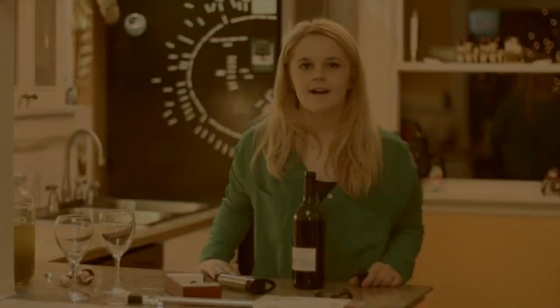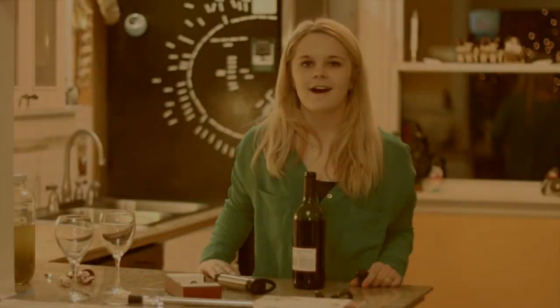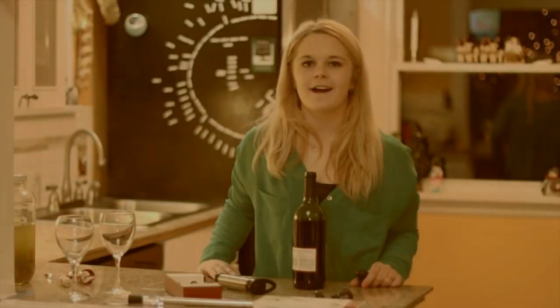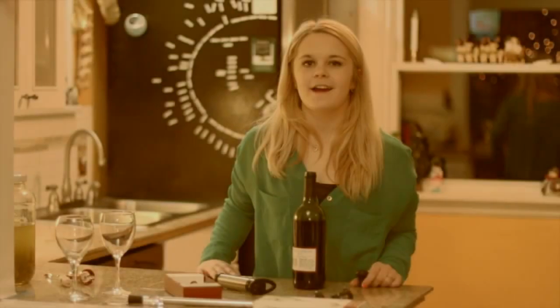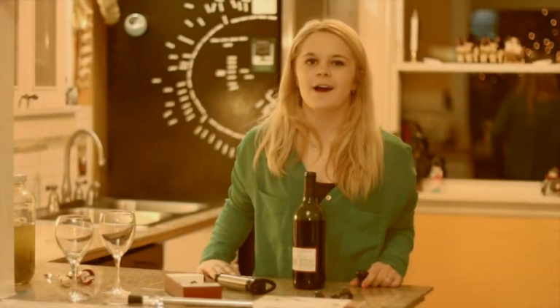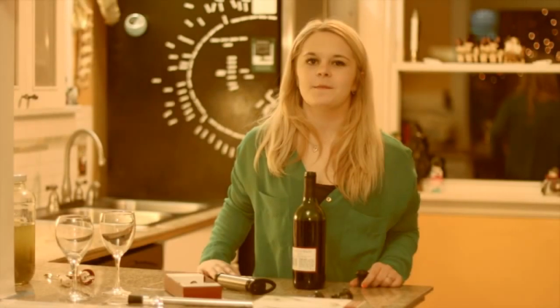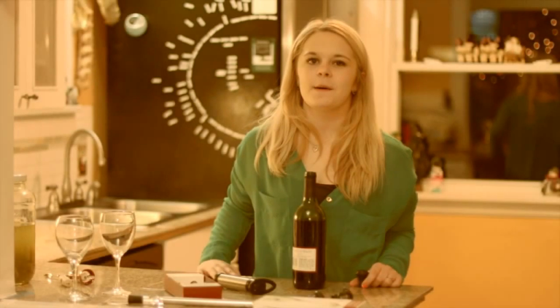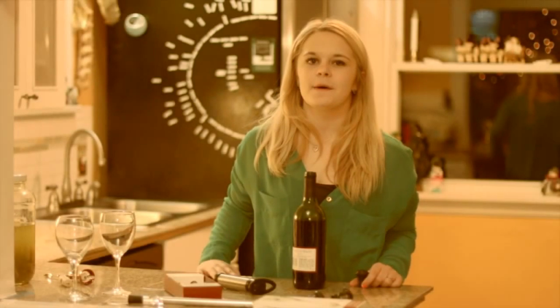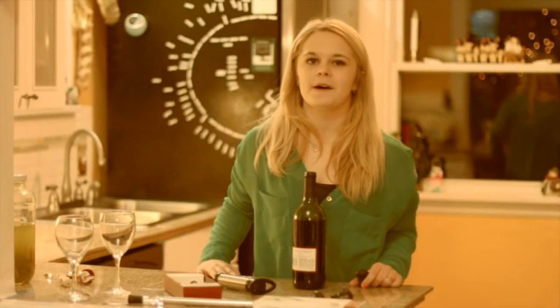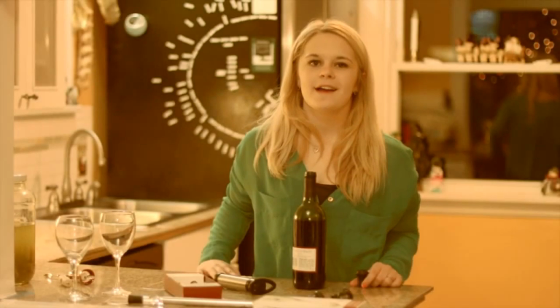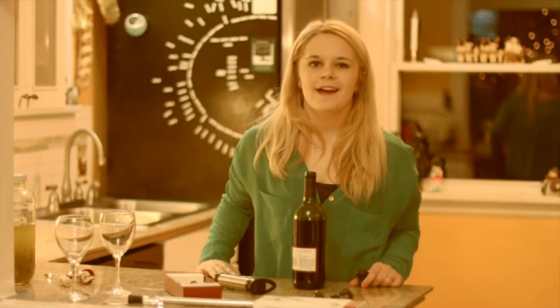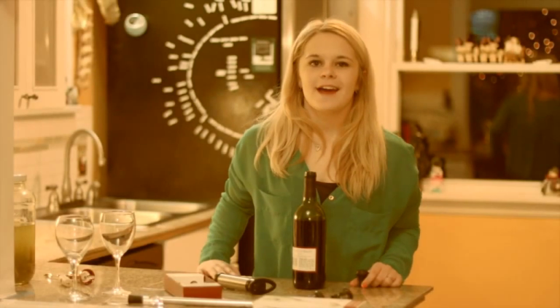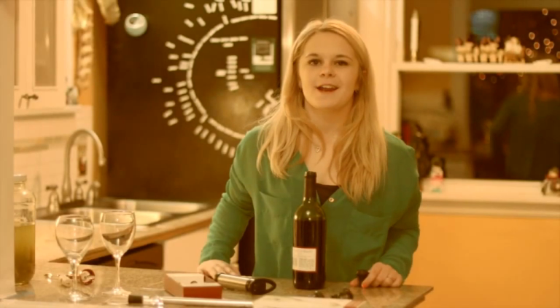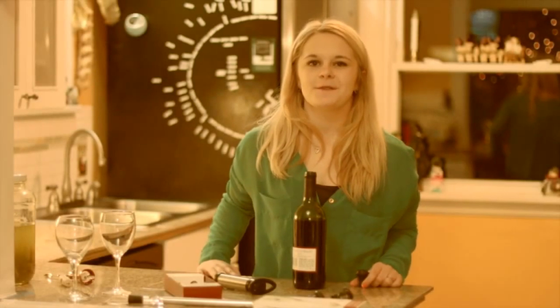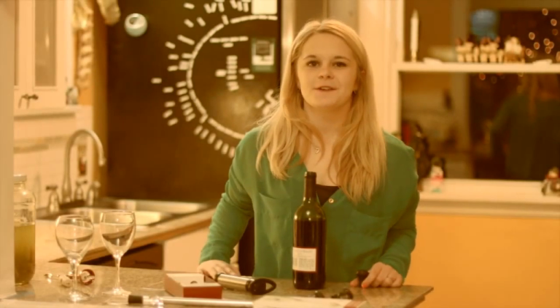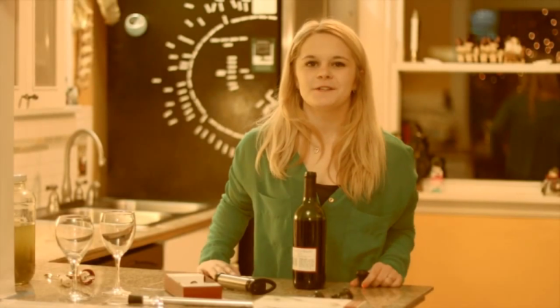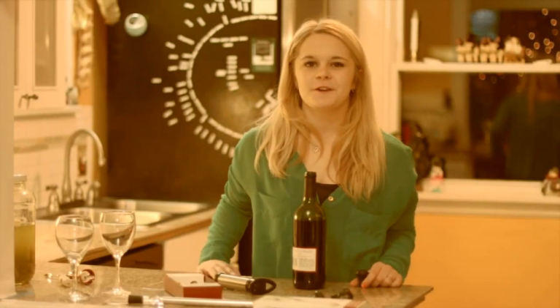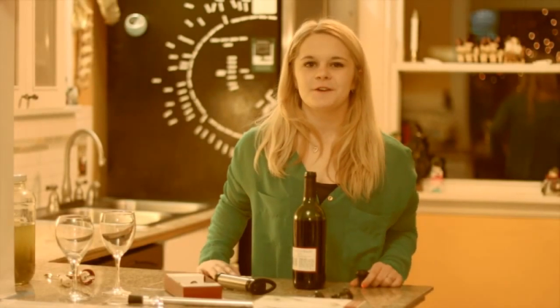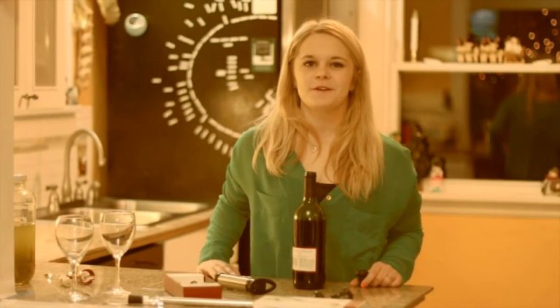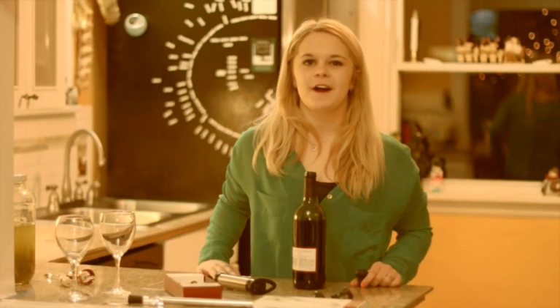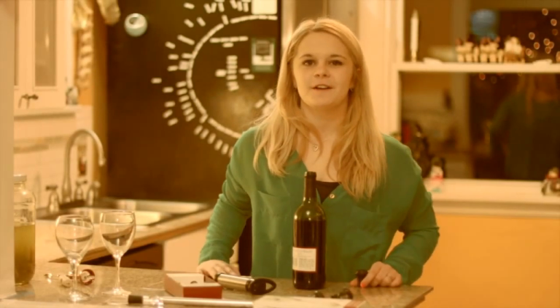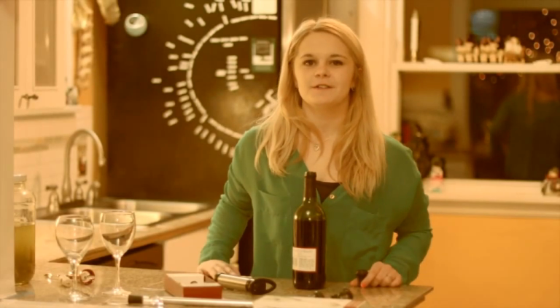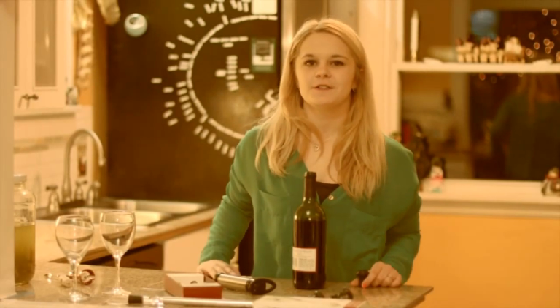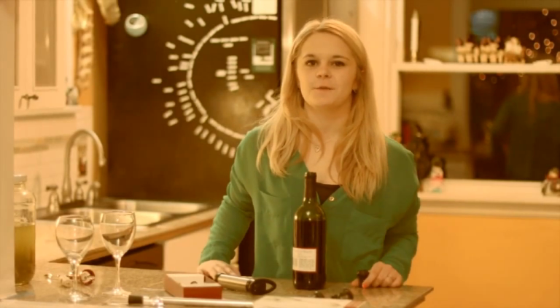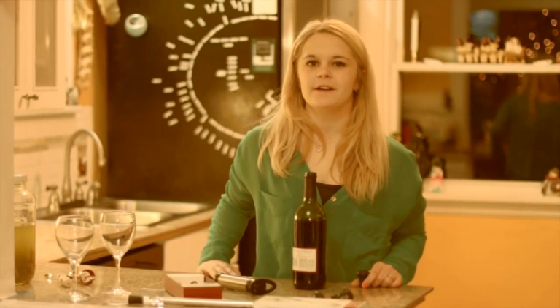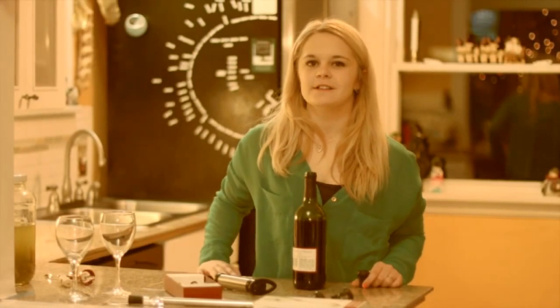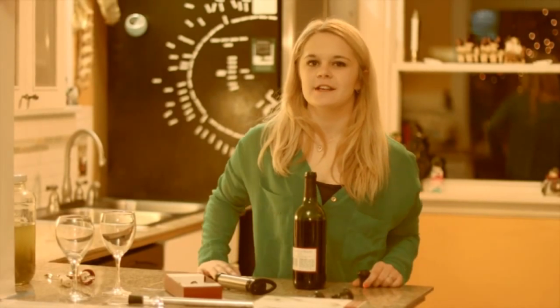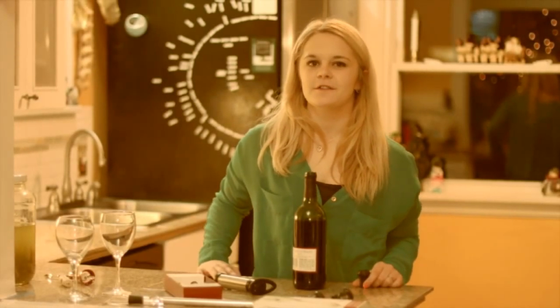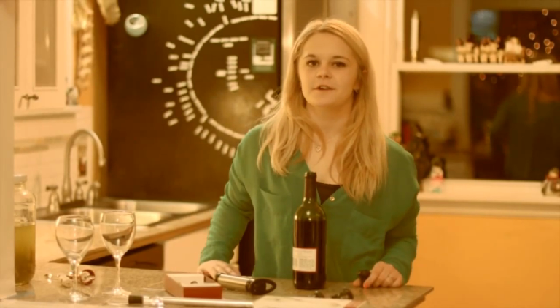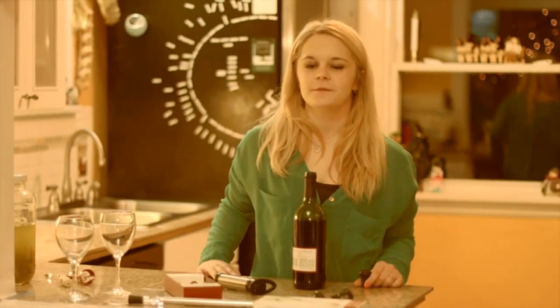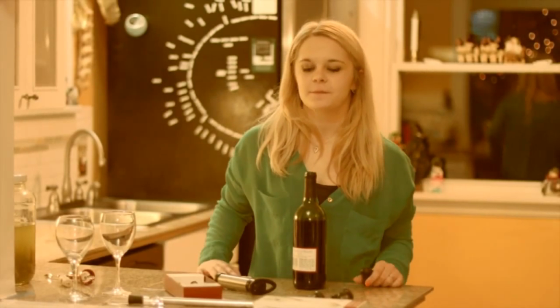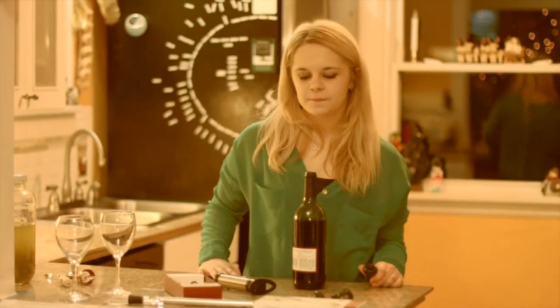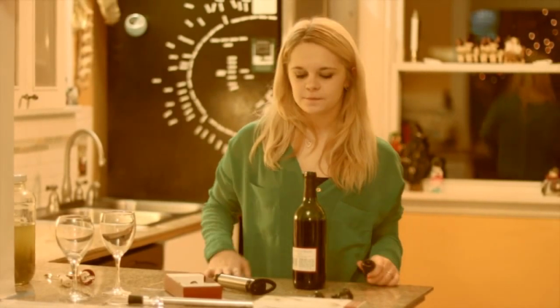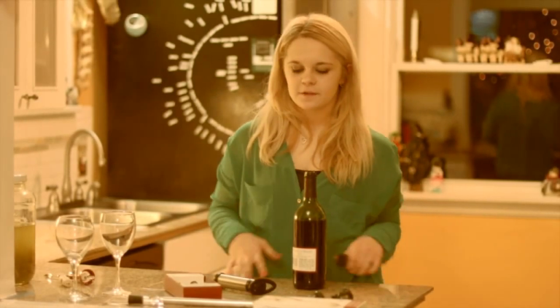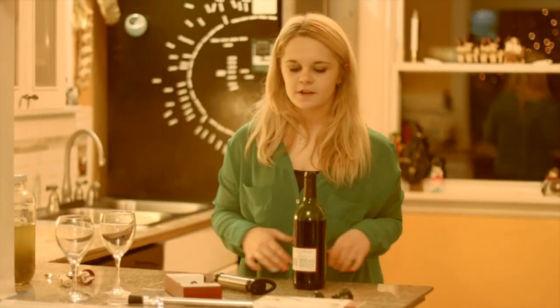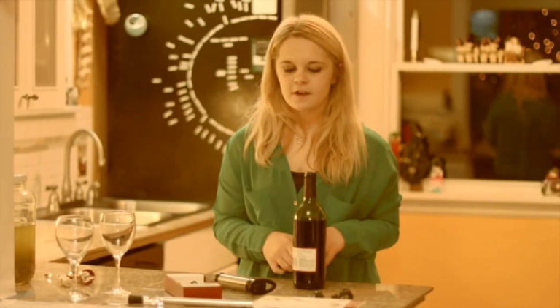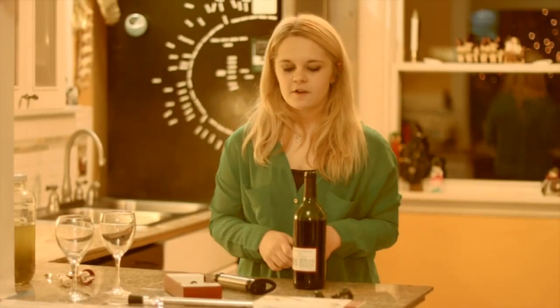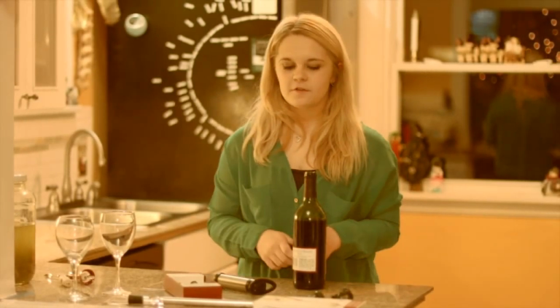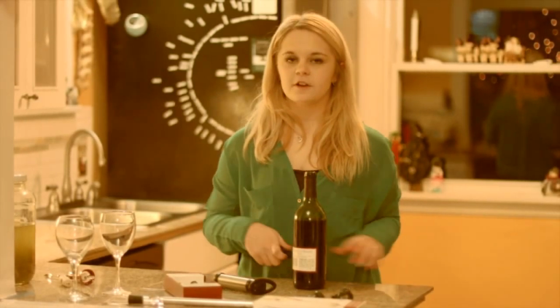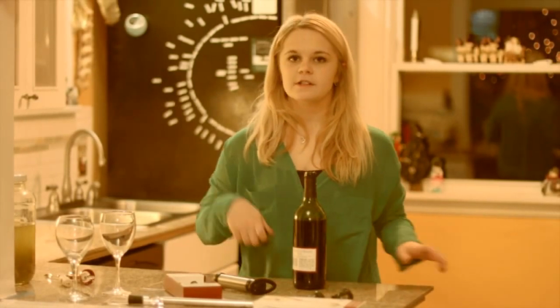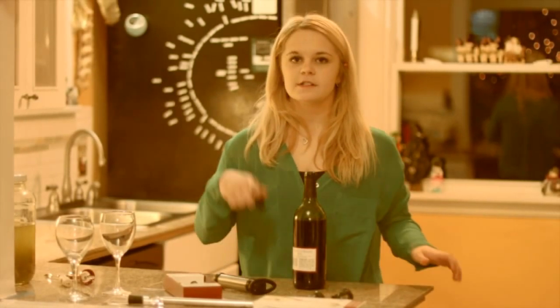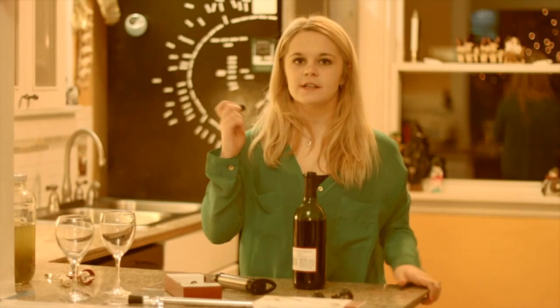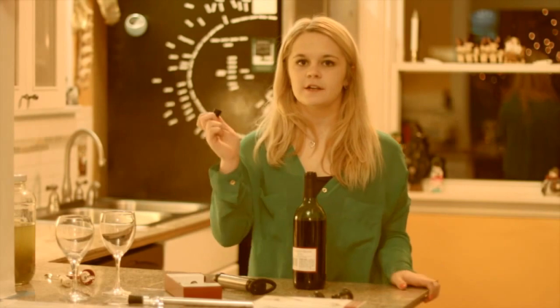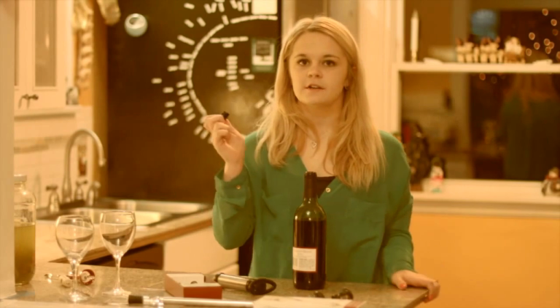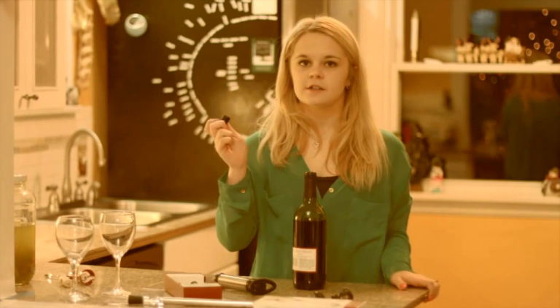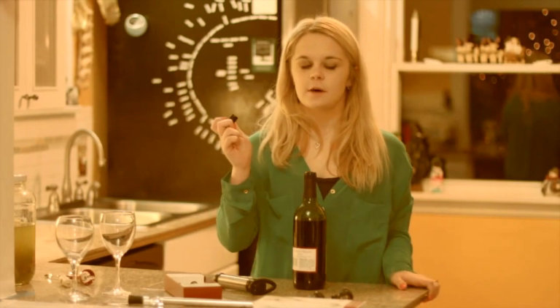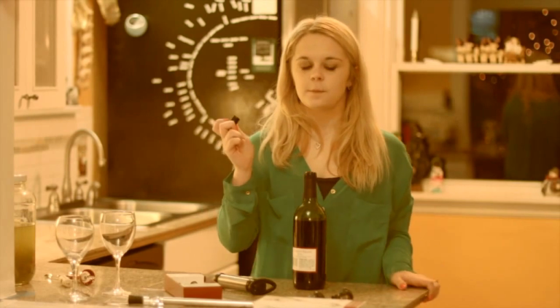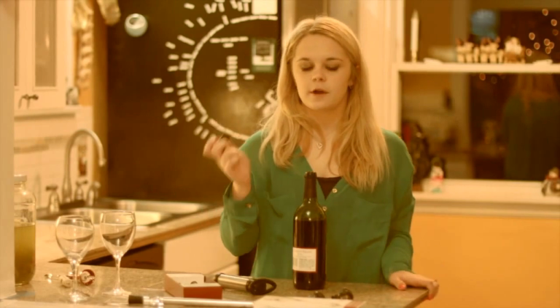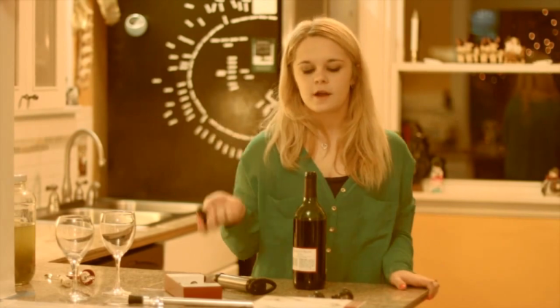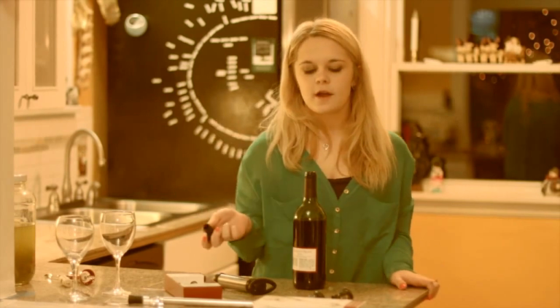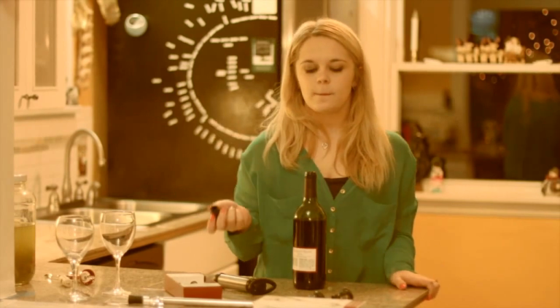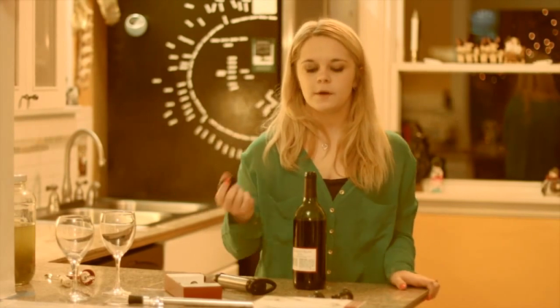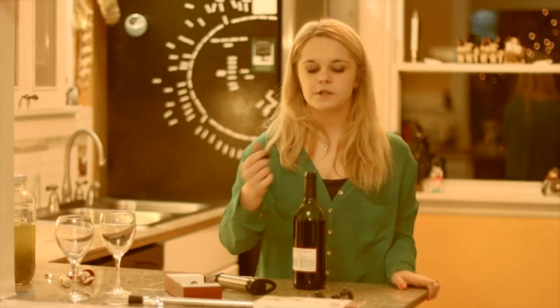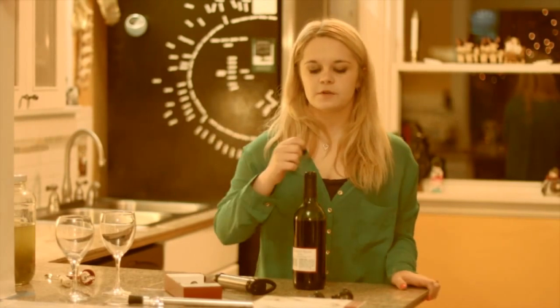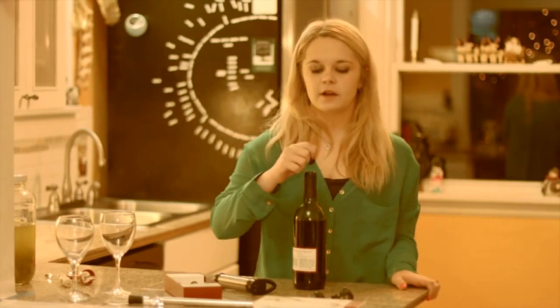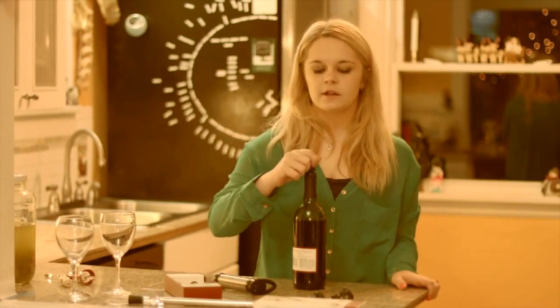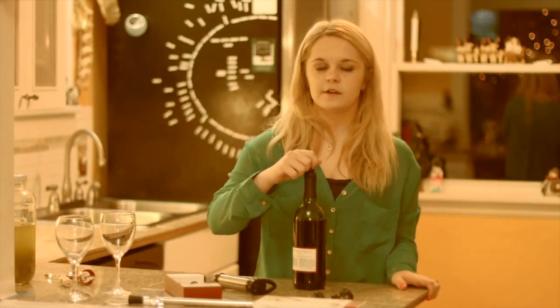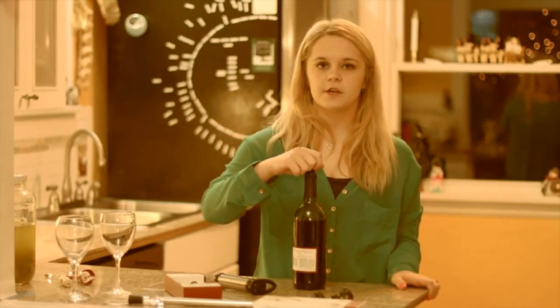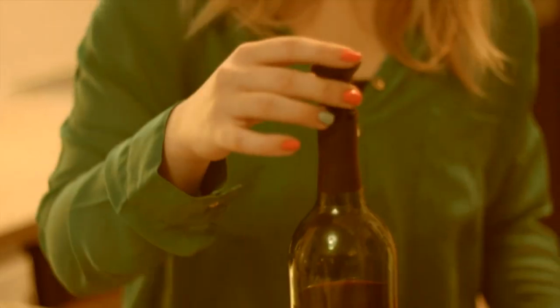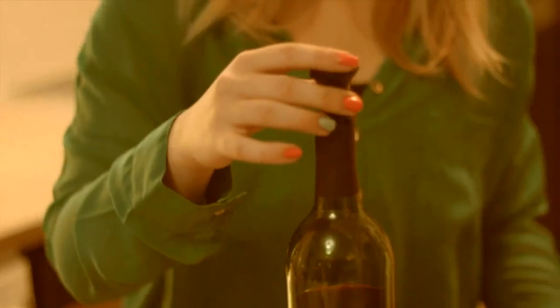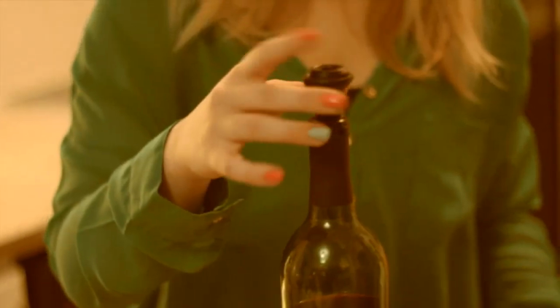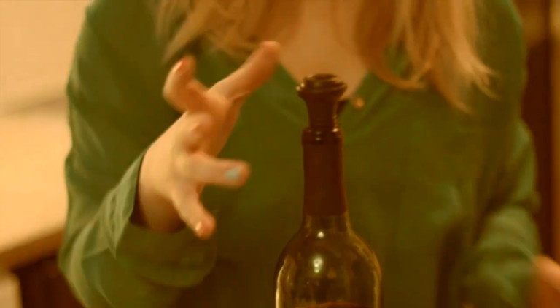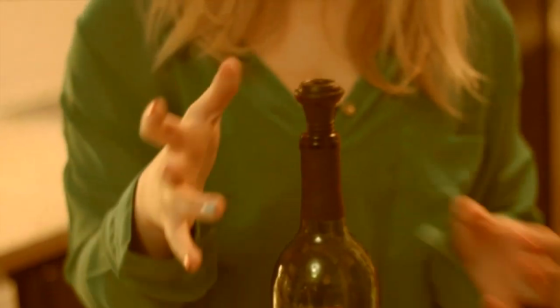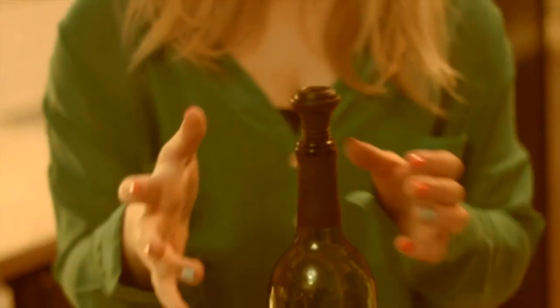Hi, I'm Emma and I'm going to show you how to use your wine saver. First, take your stopper, put it directly on top of the bottle.